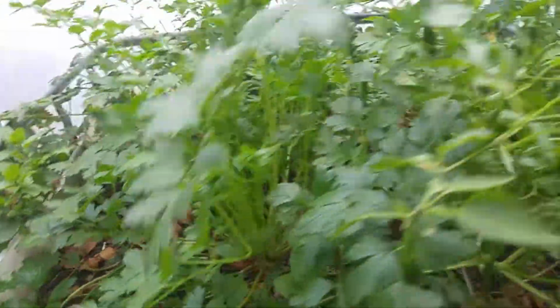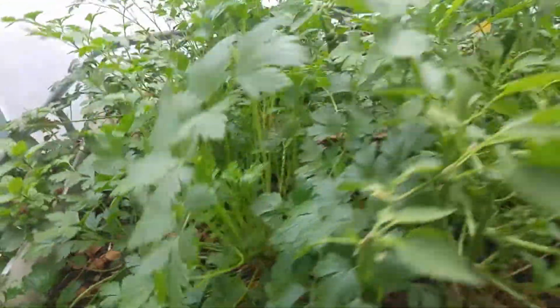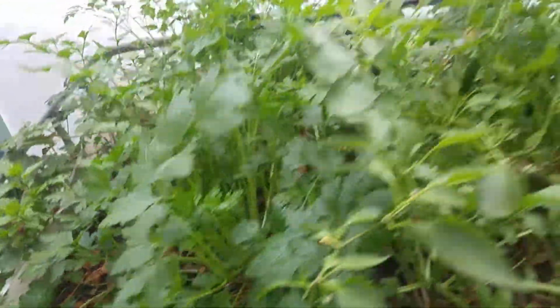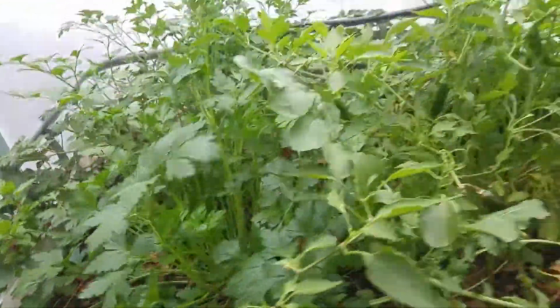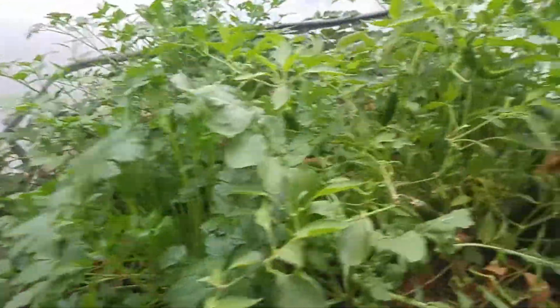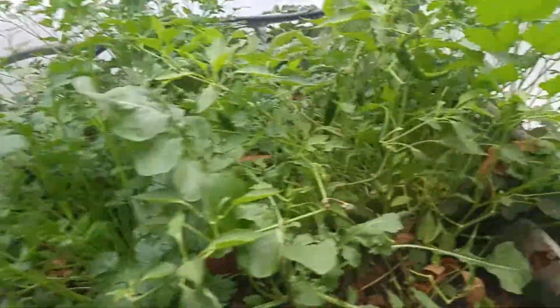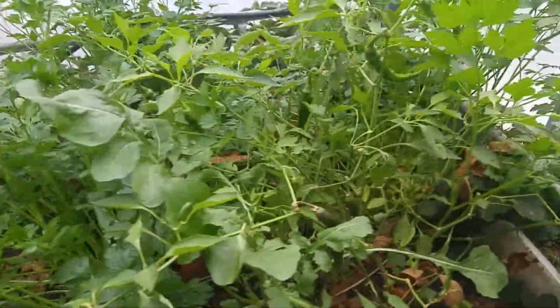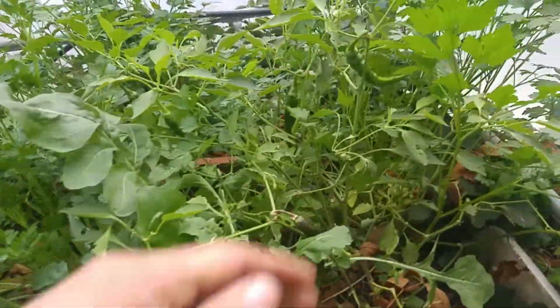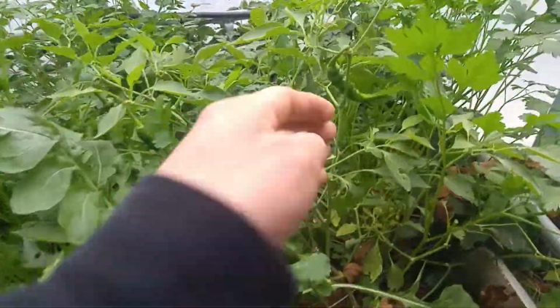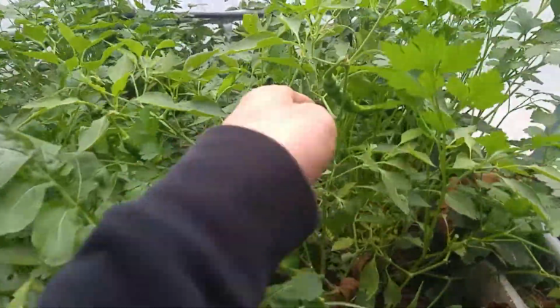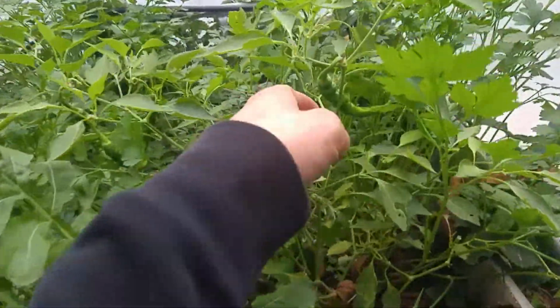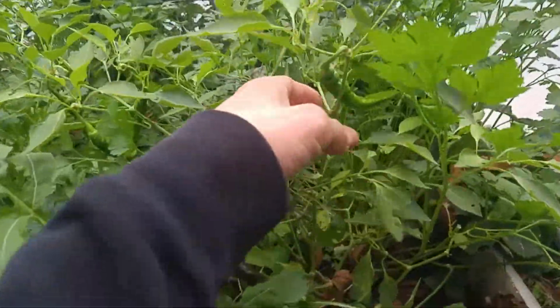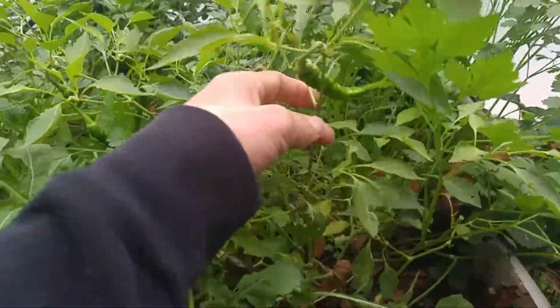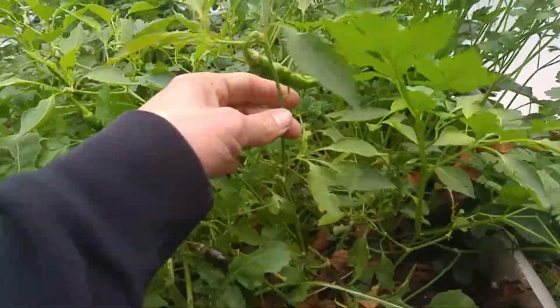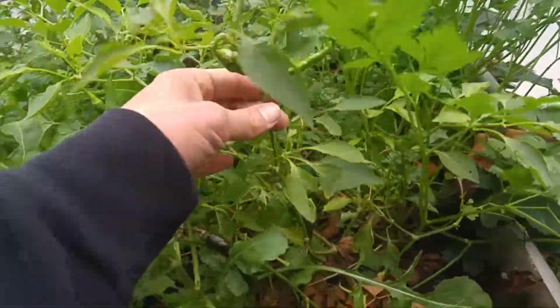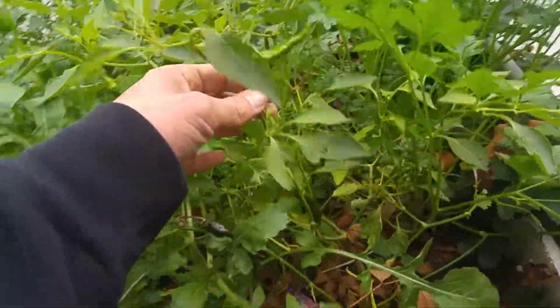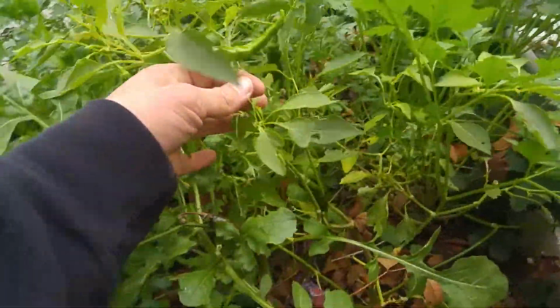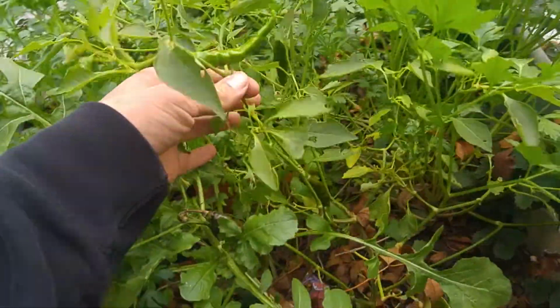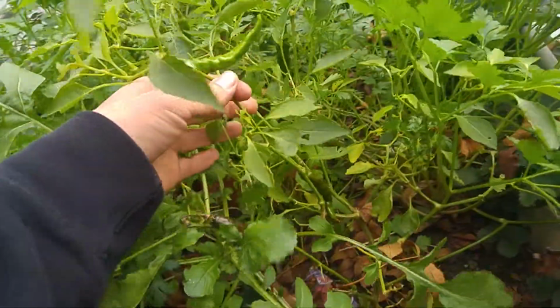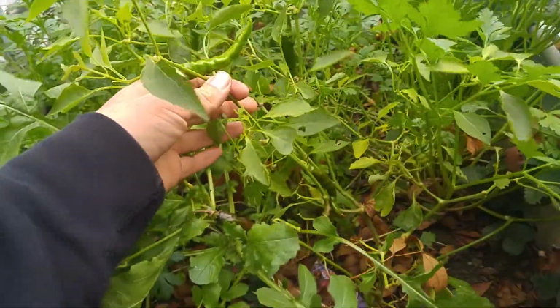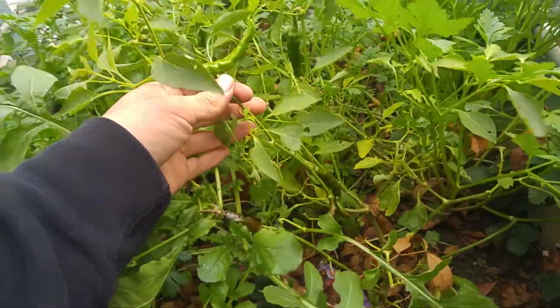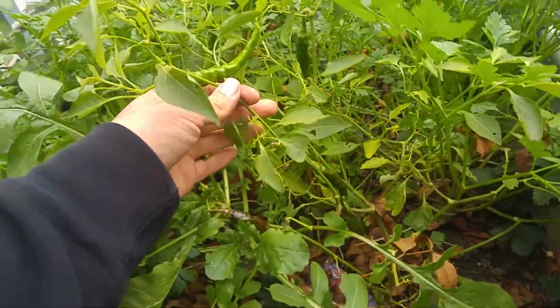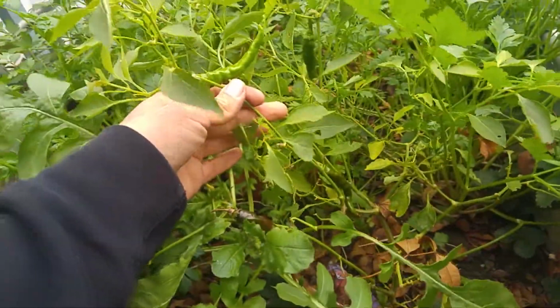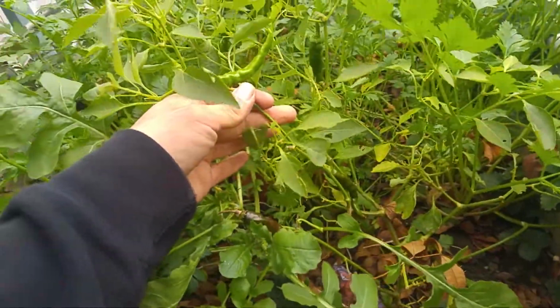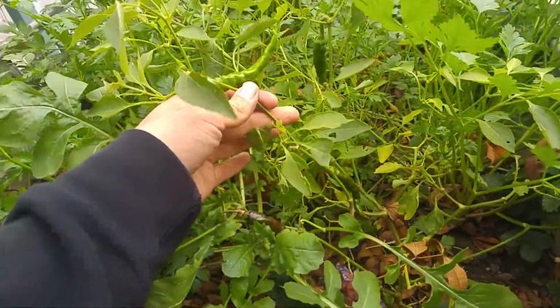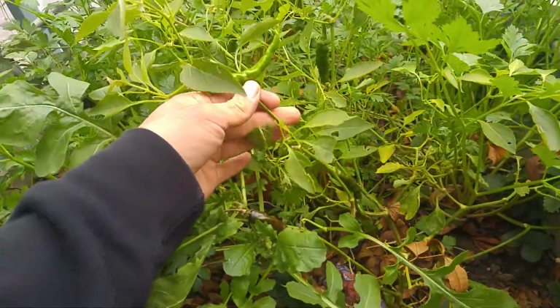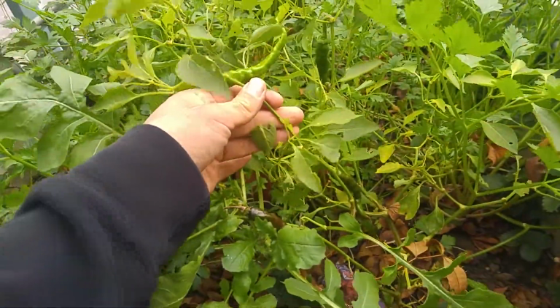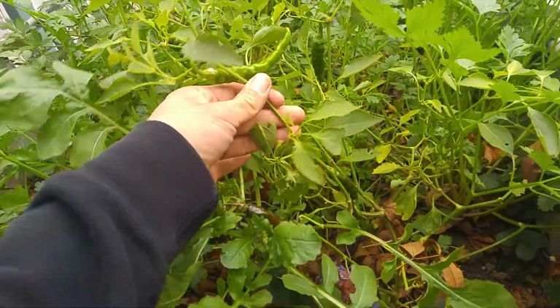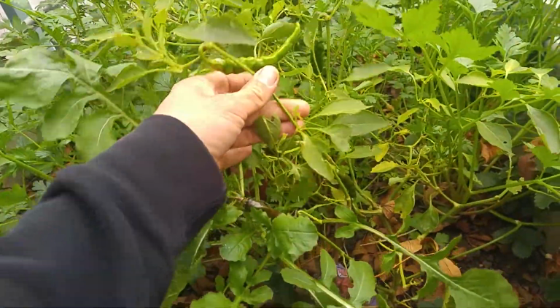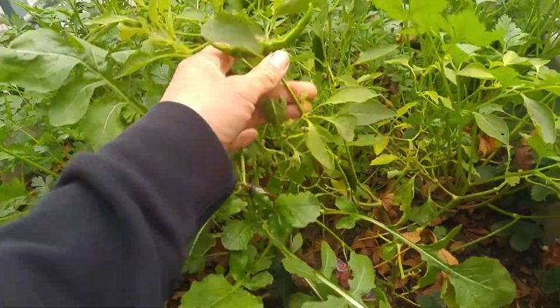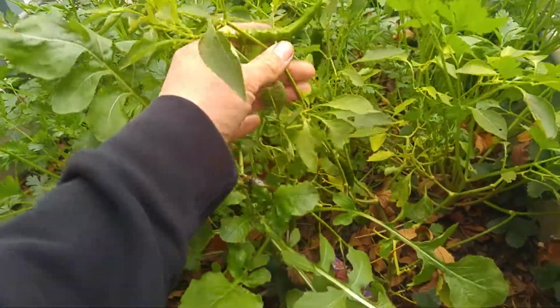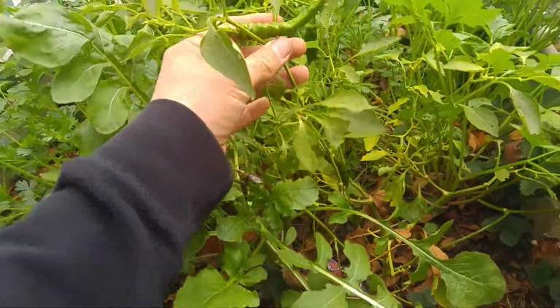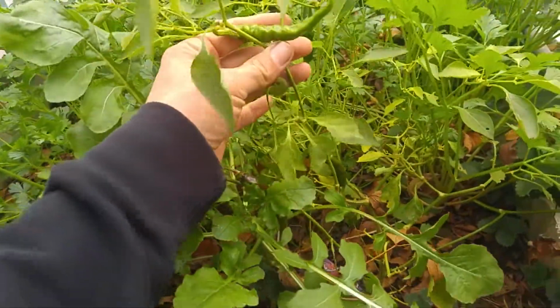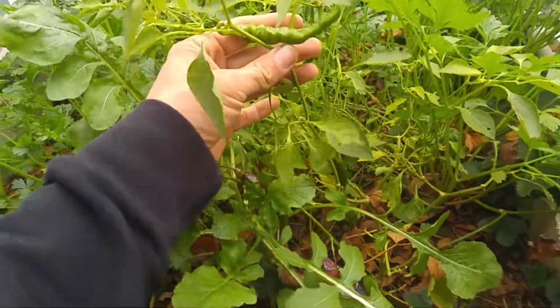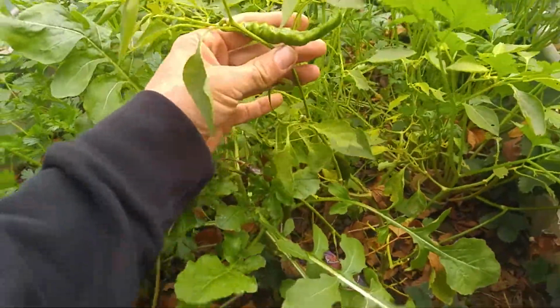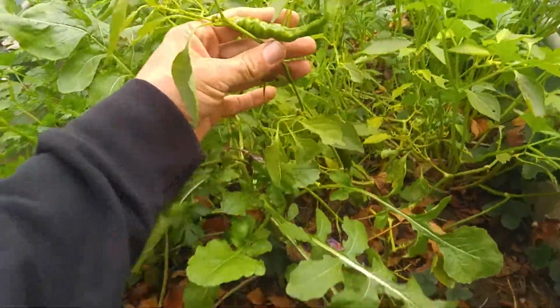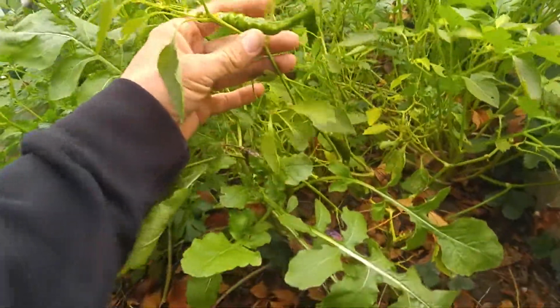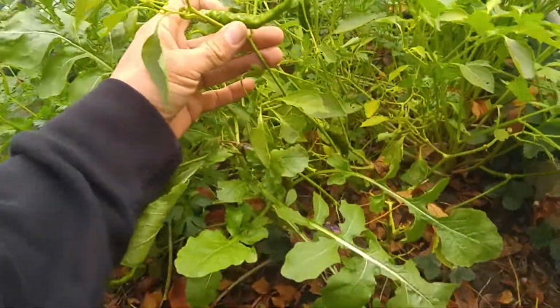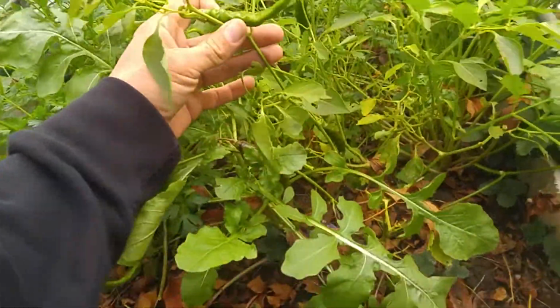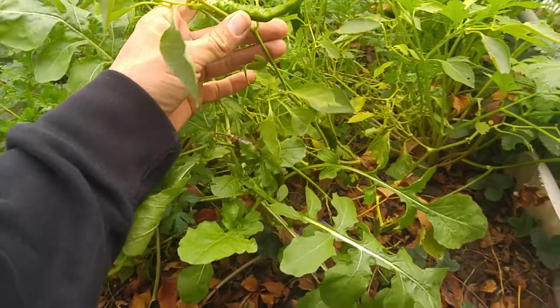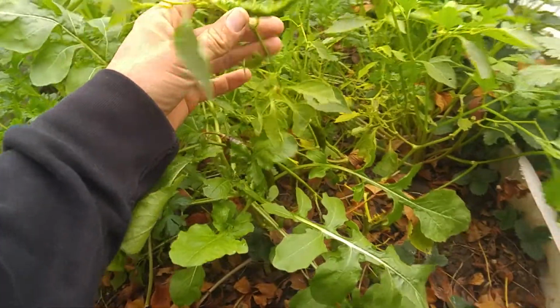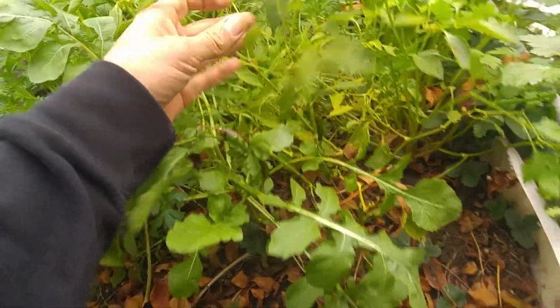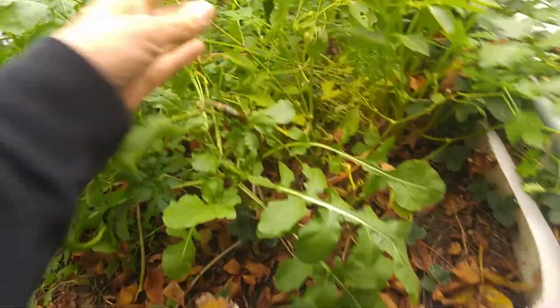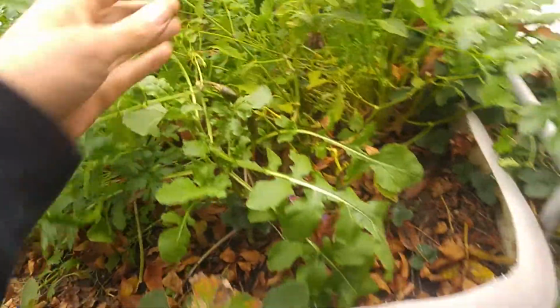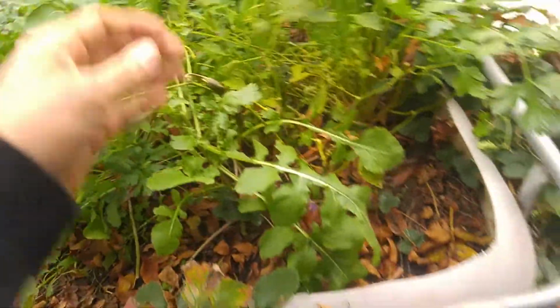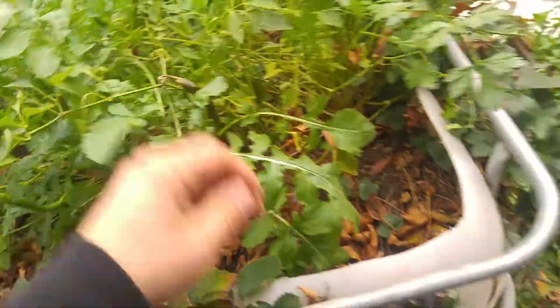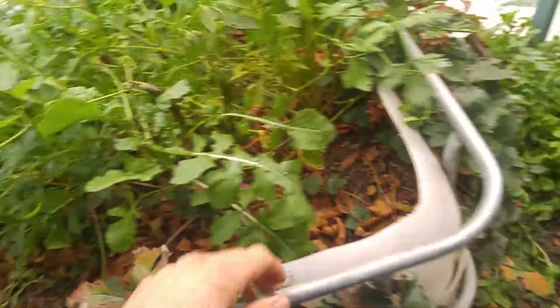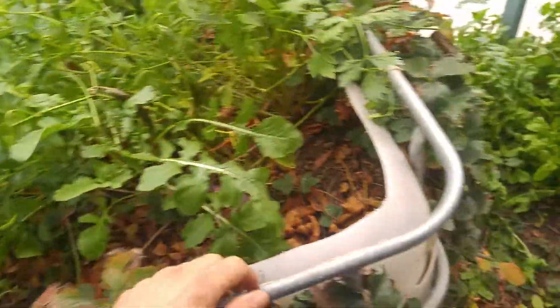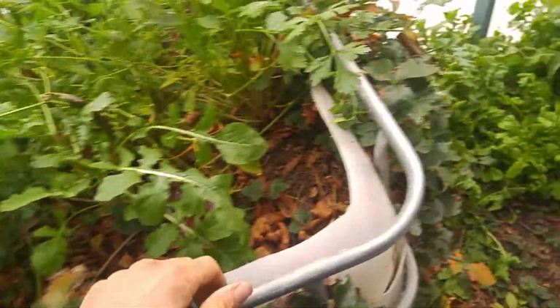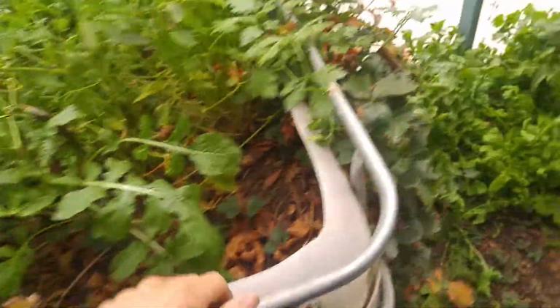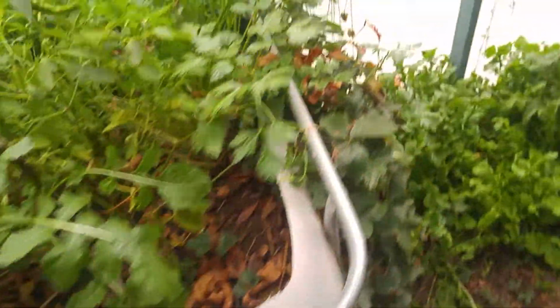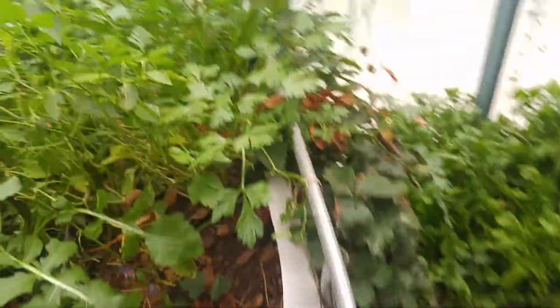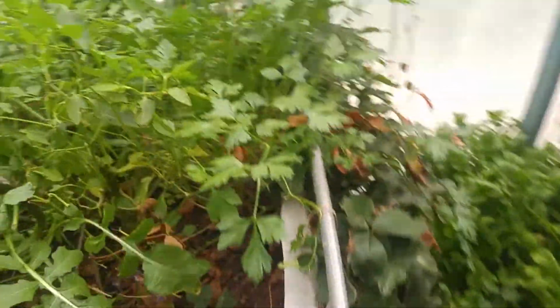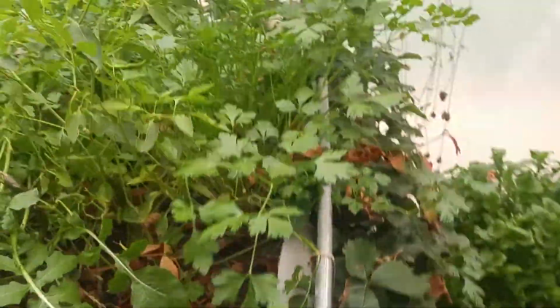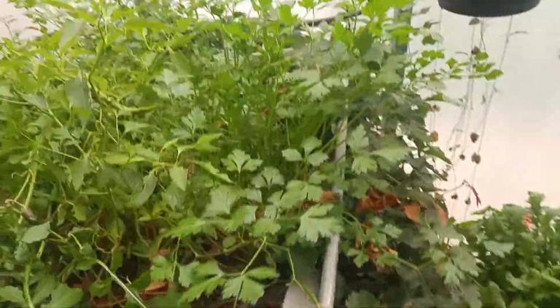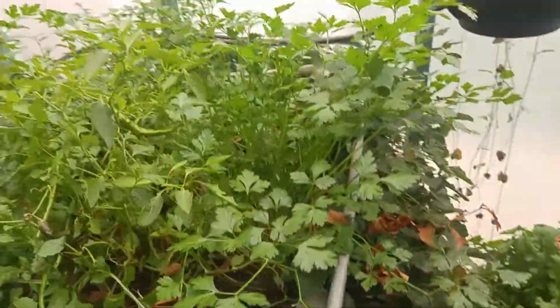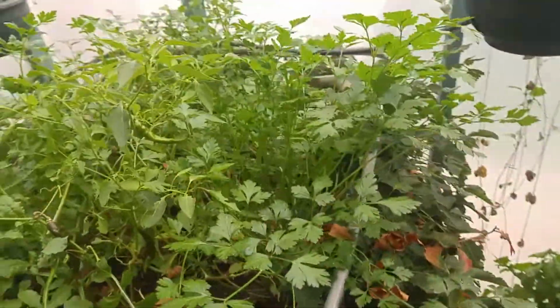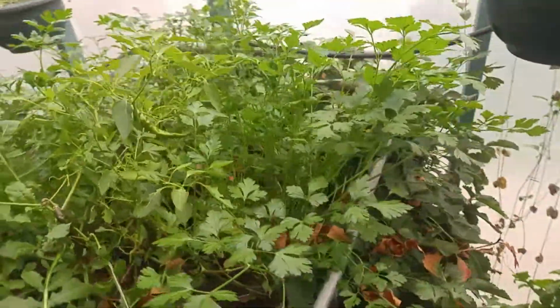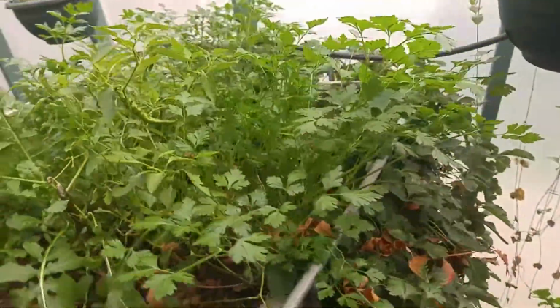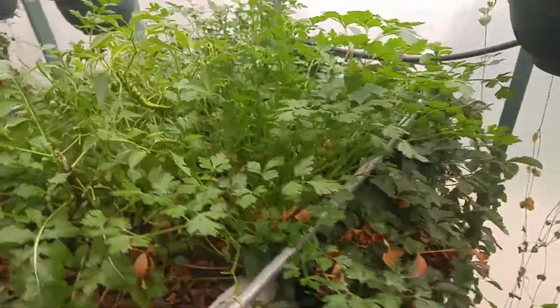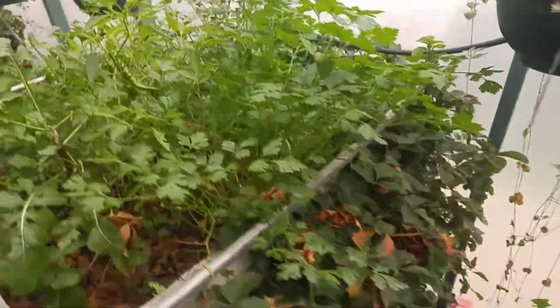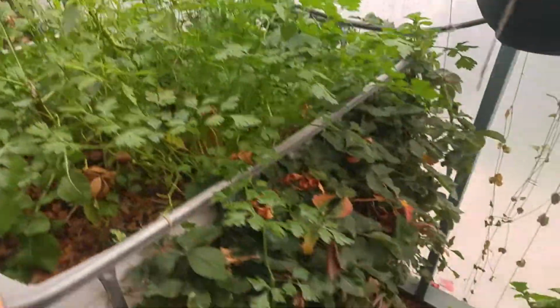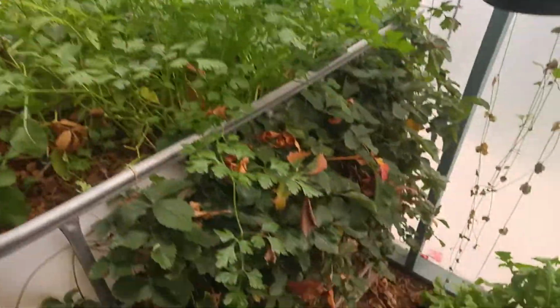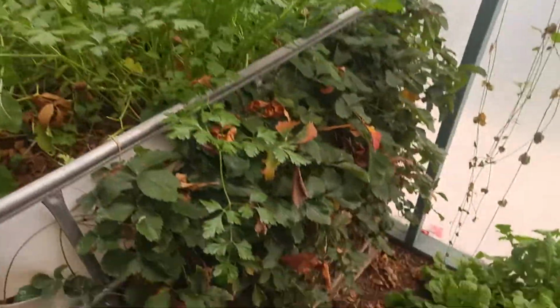Here we've got some chili peppers that I just harvested. There's some green ones on there but I harvested a few red ones a minute ago.